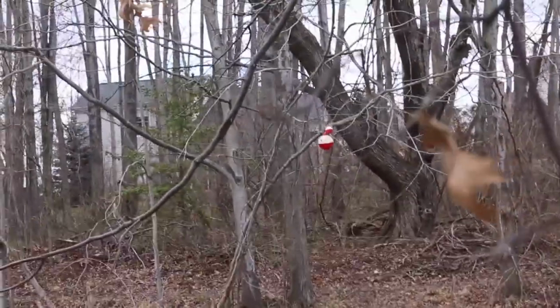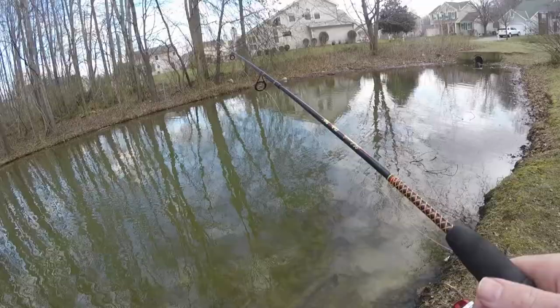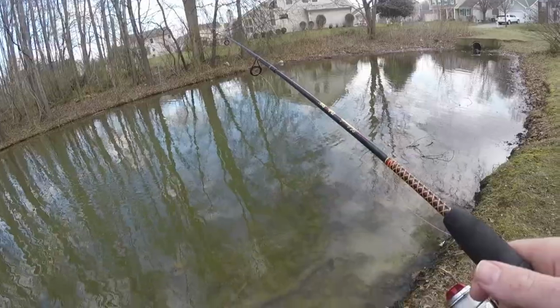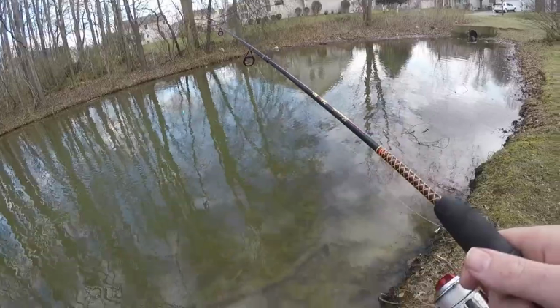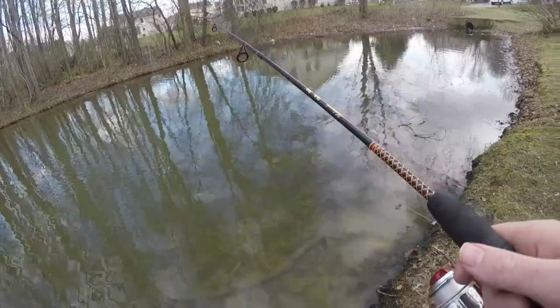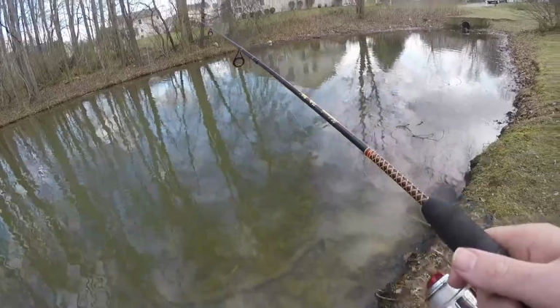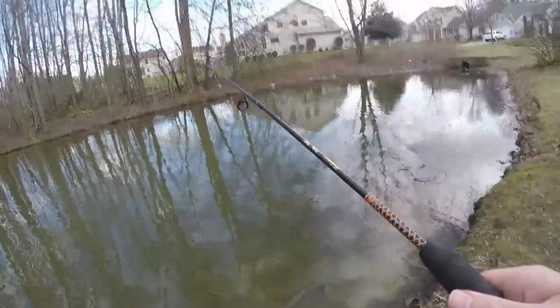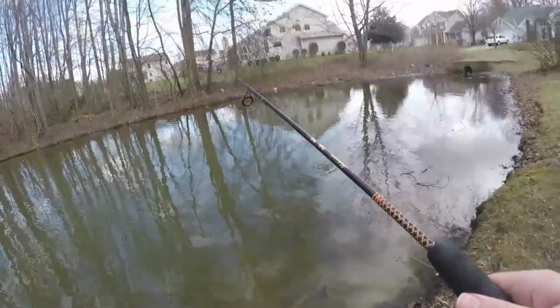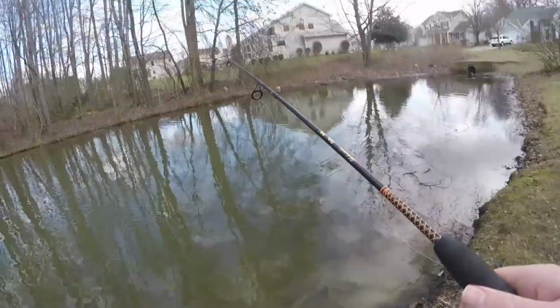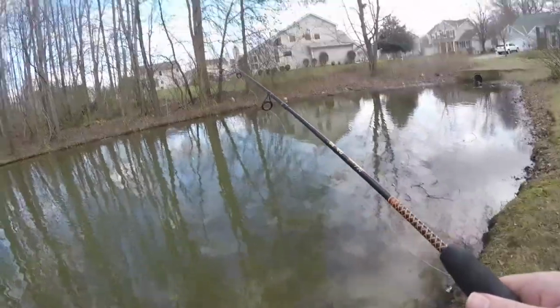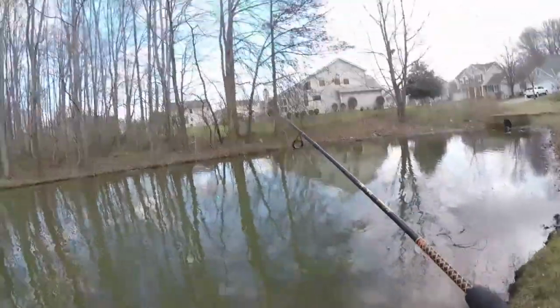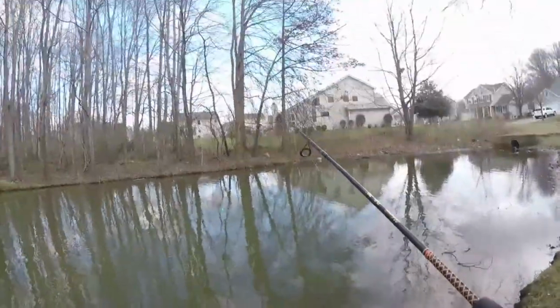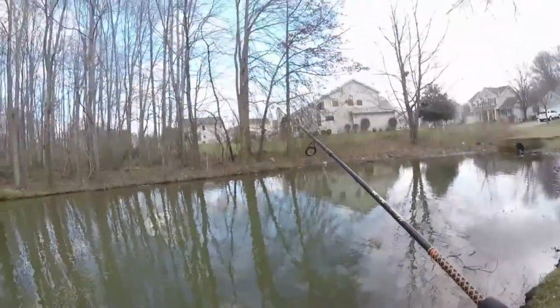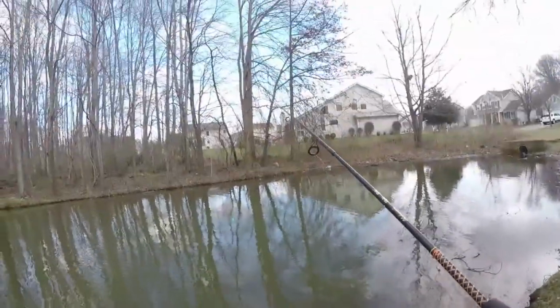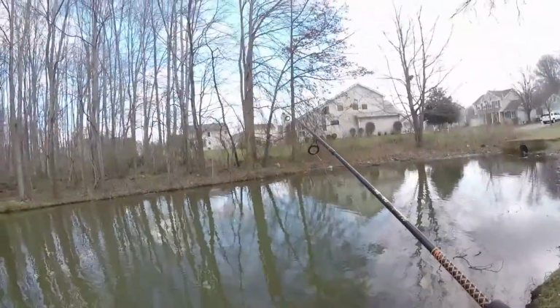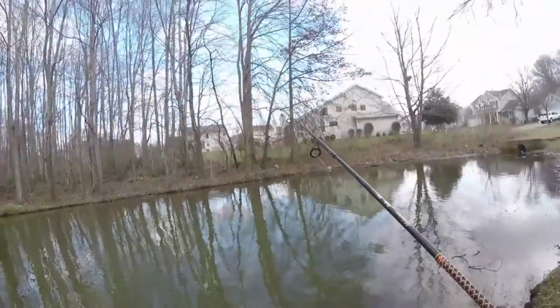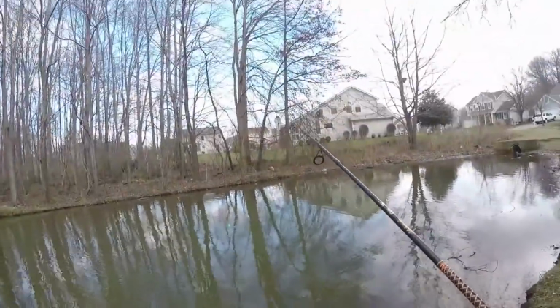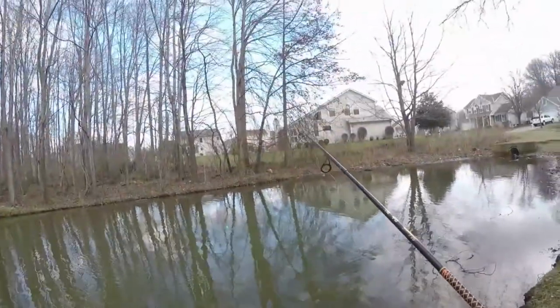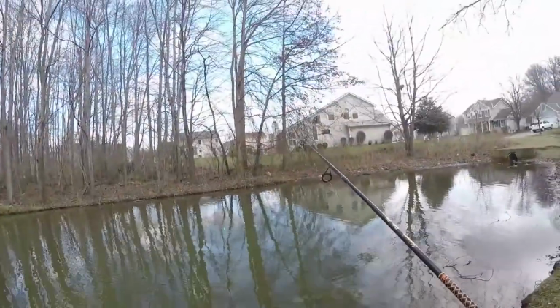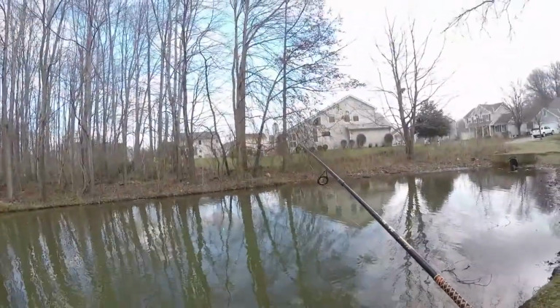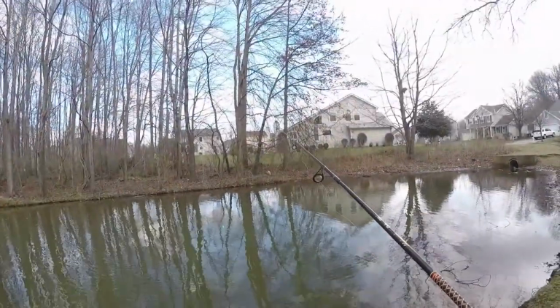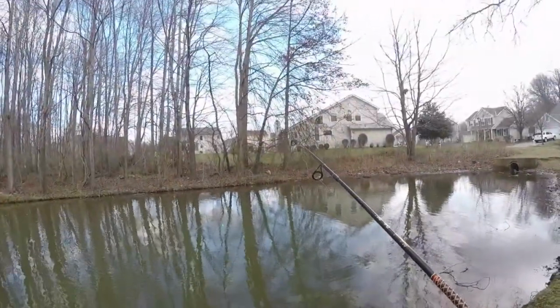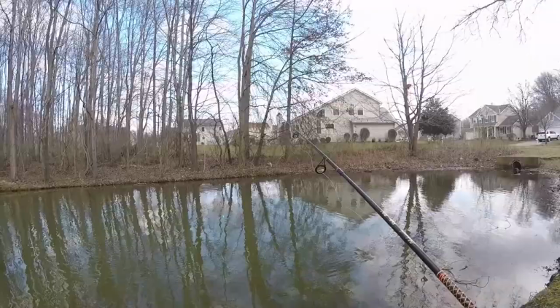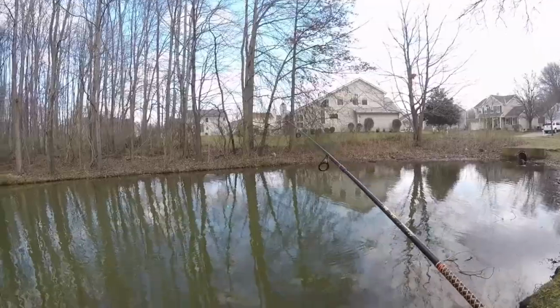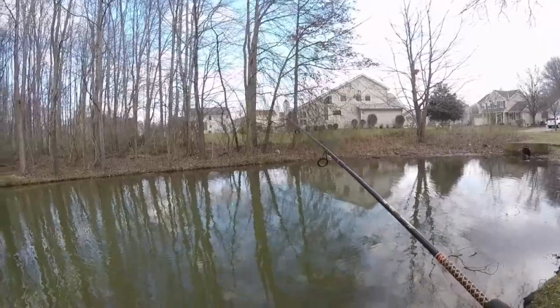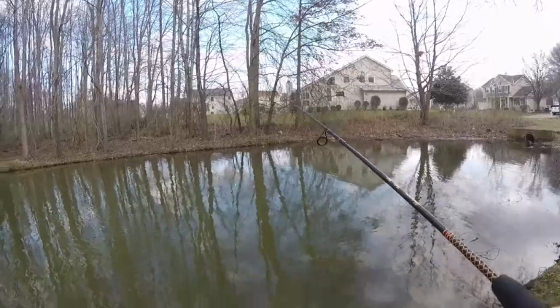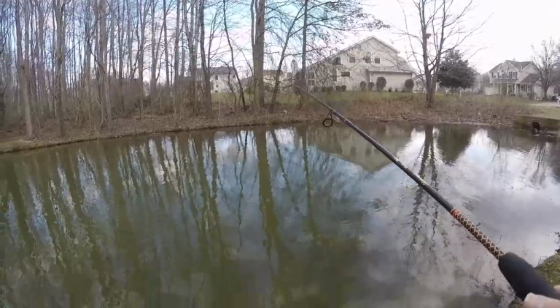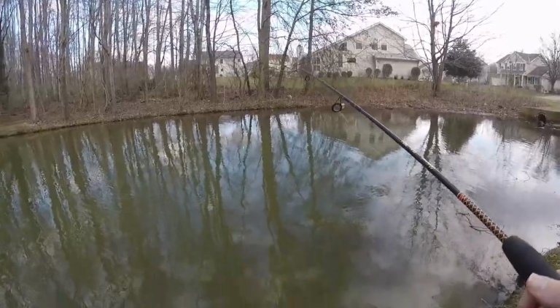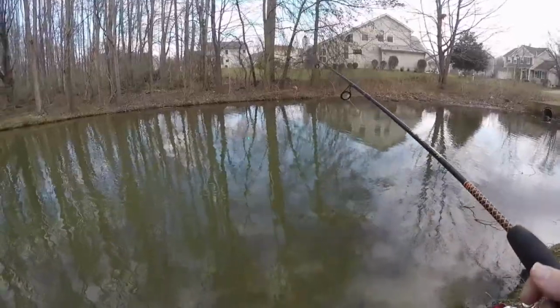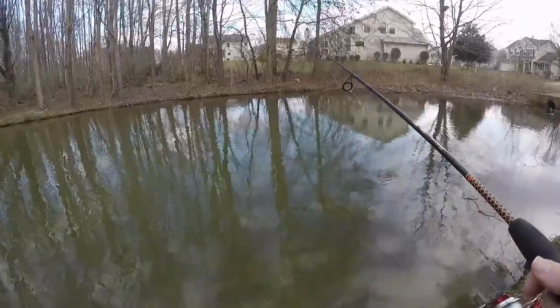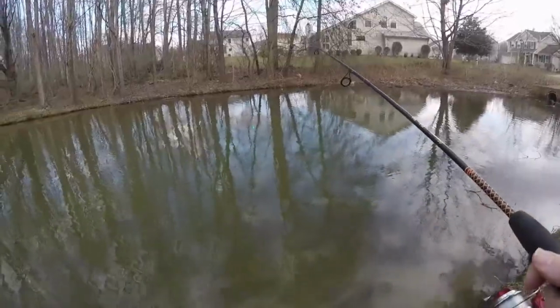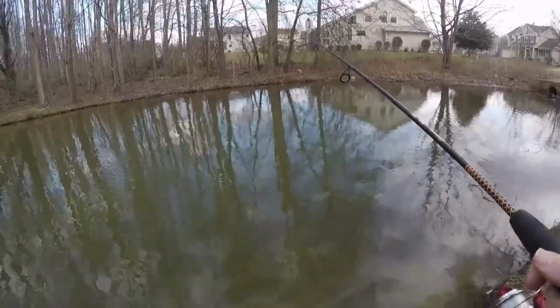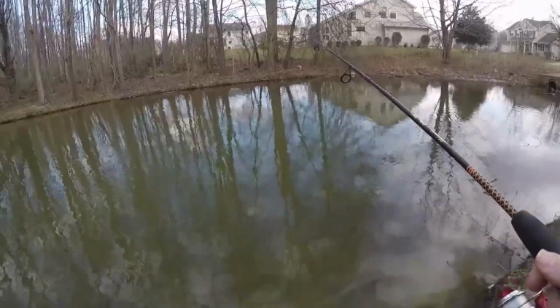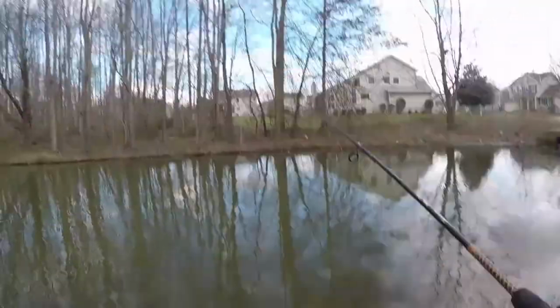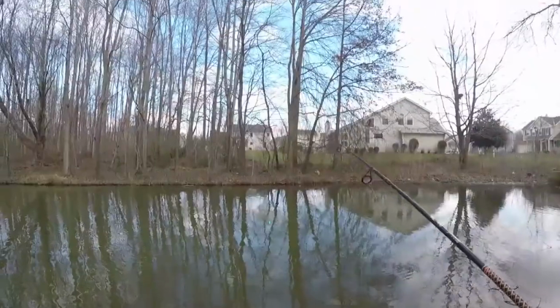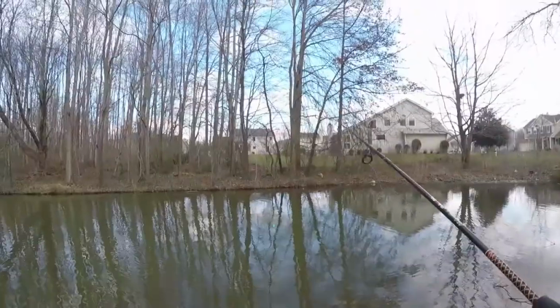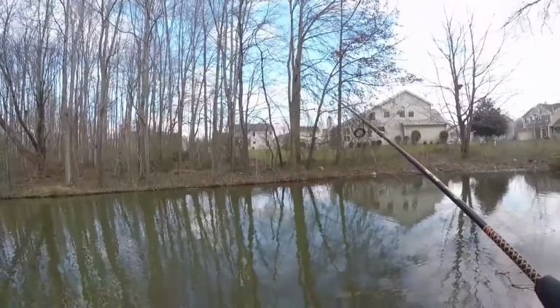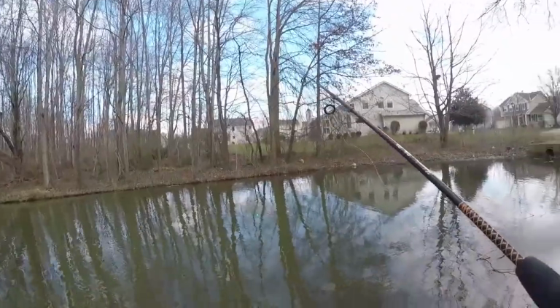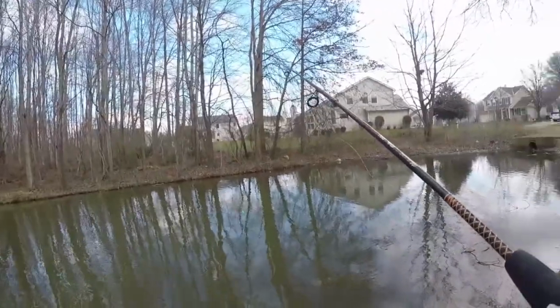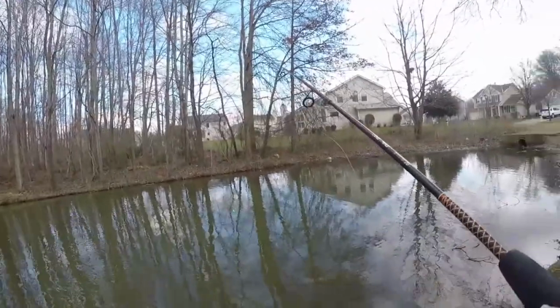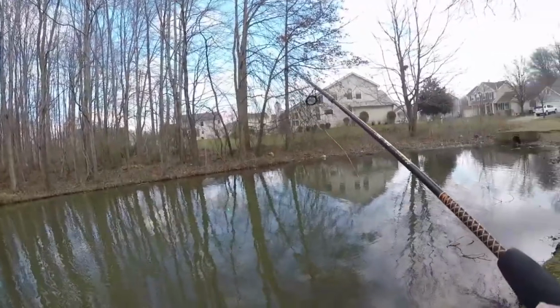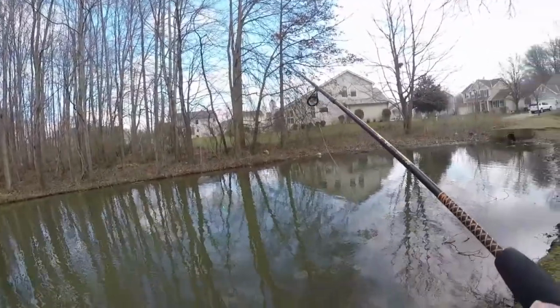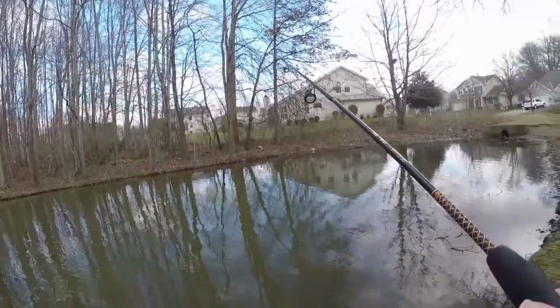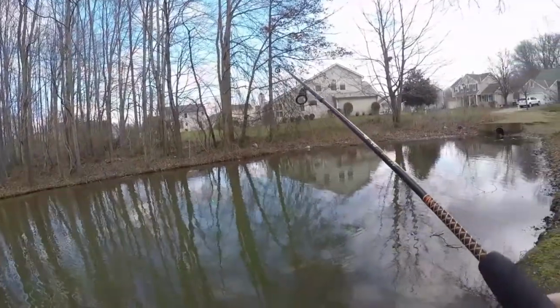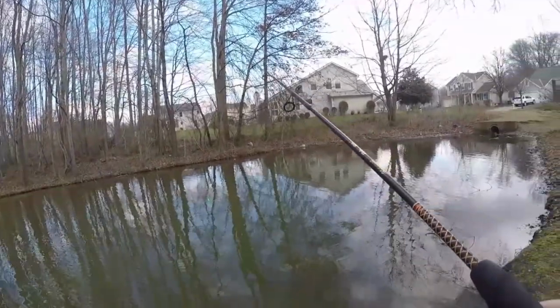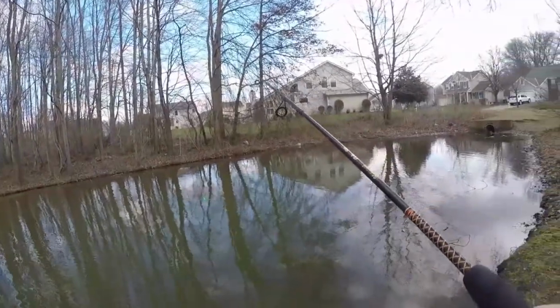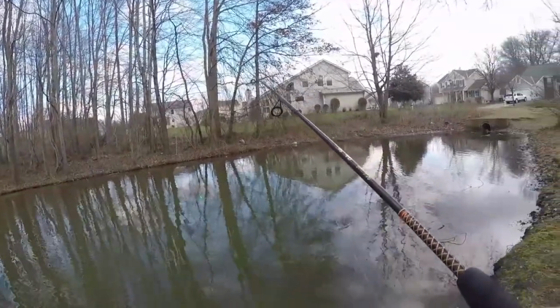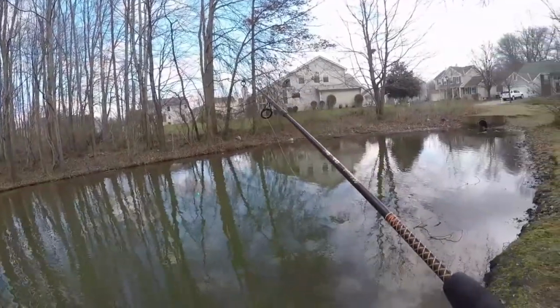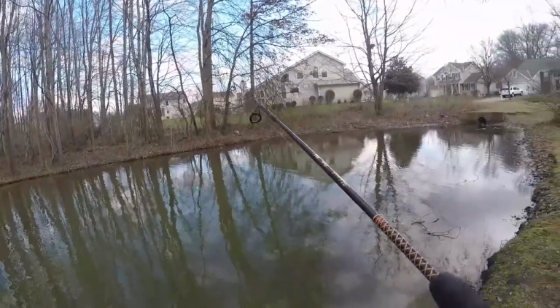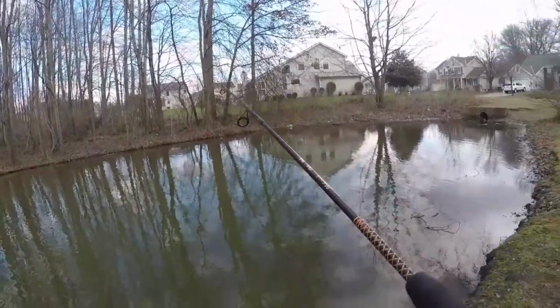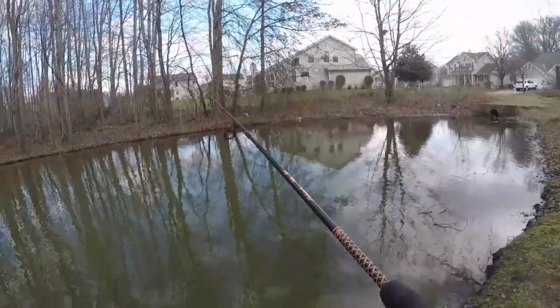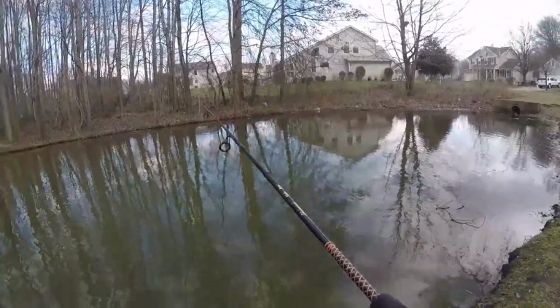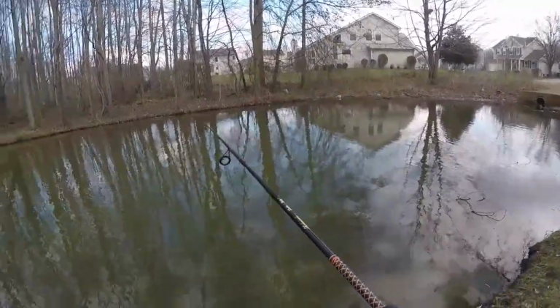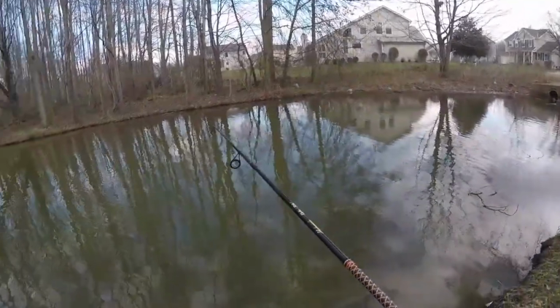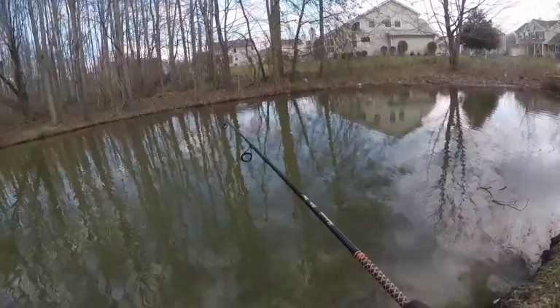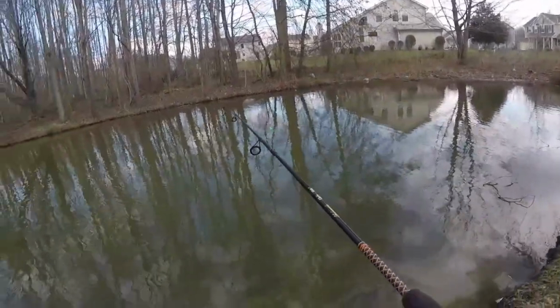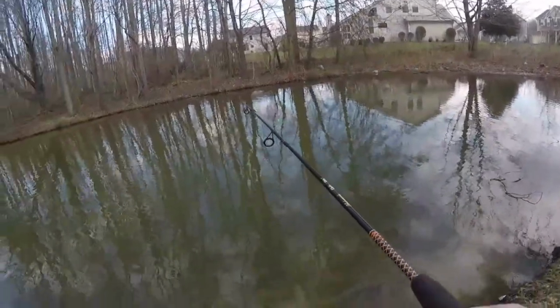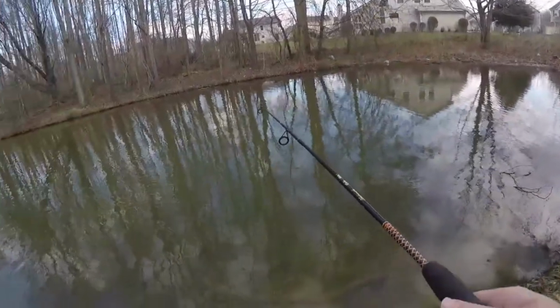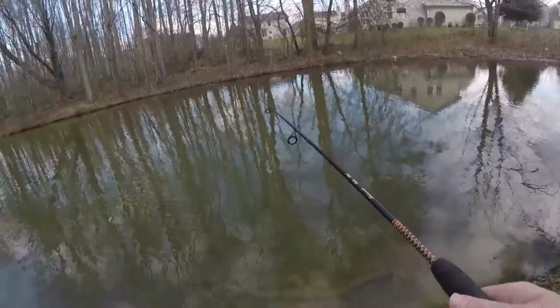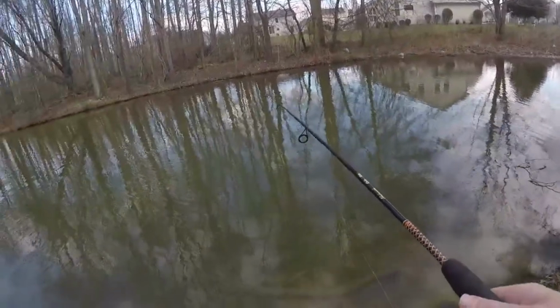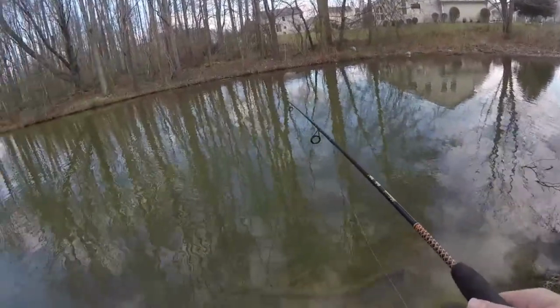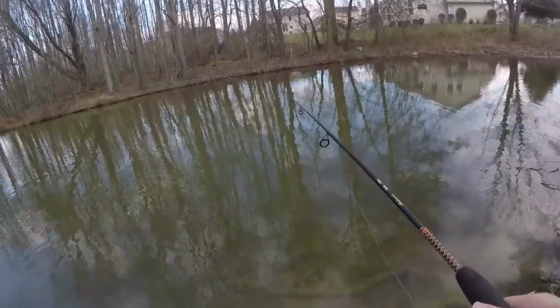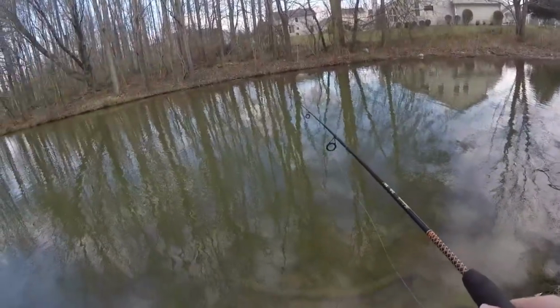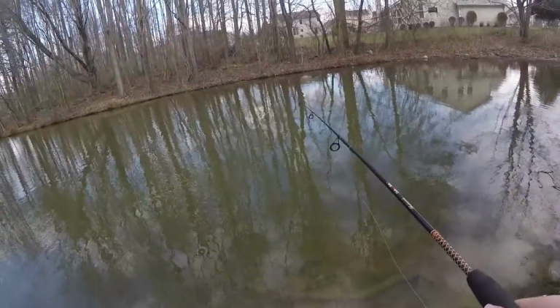I'm doing all species today. Already there's a bite, so let's see if I can get this little sucker in.